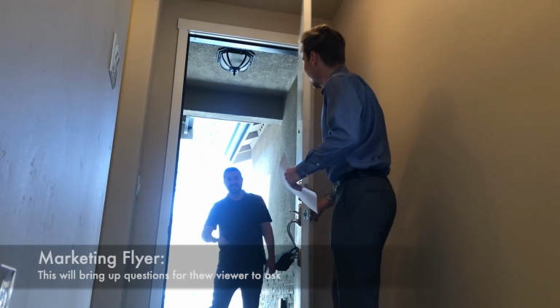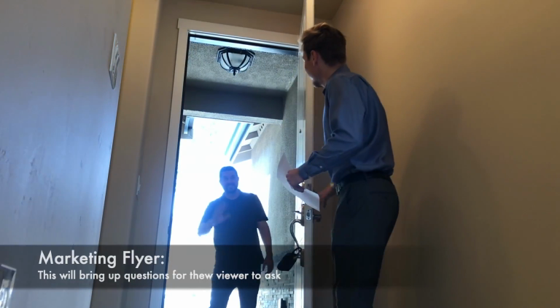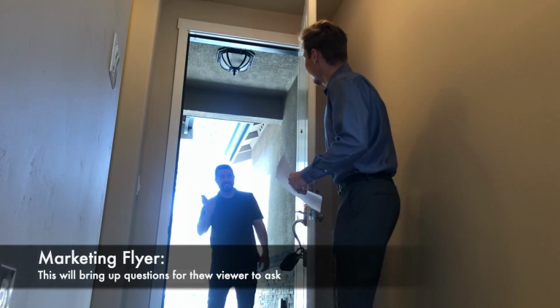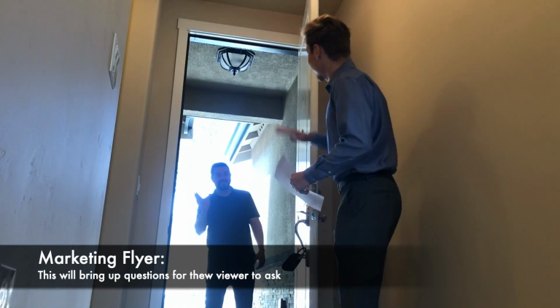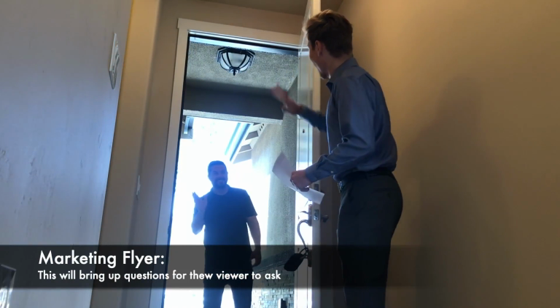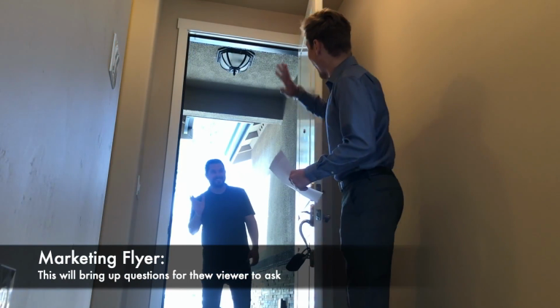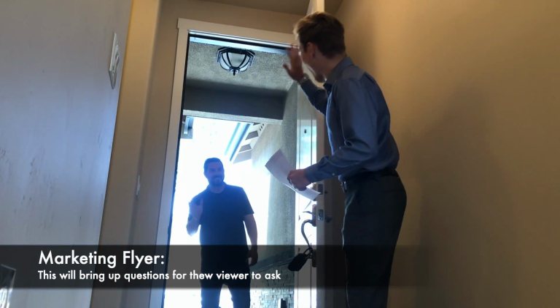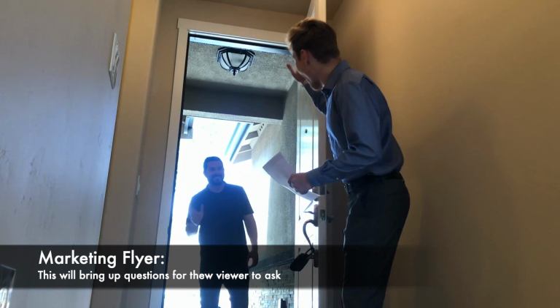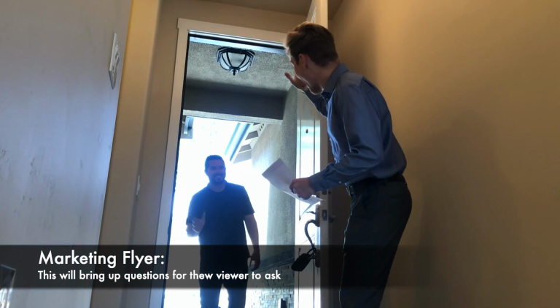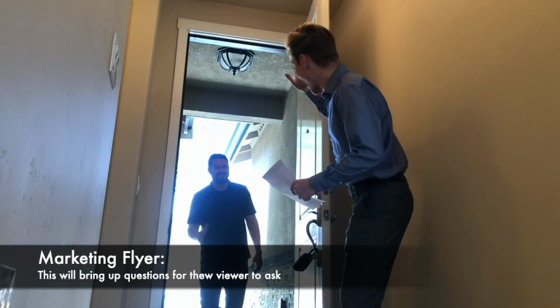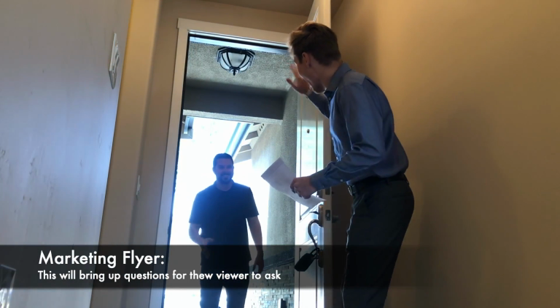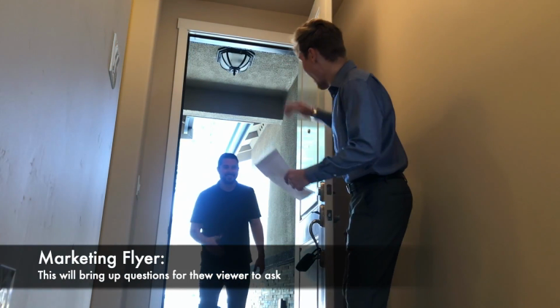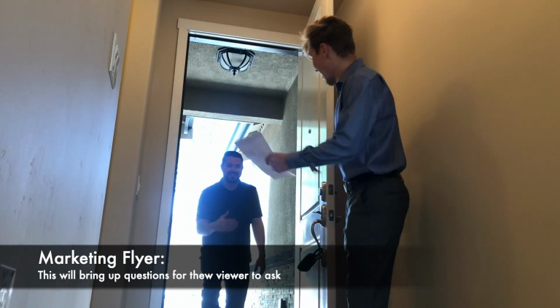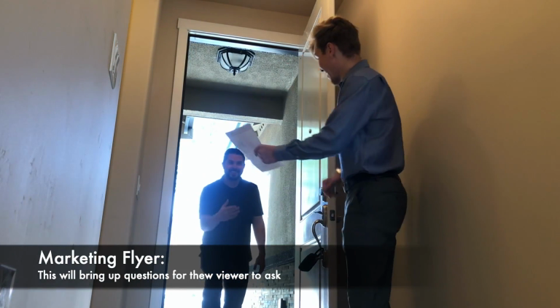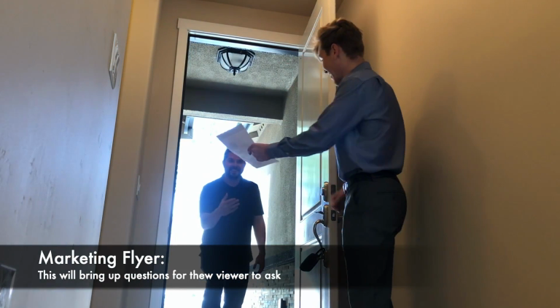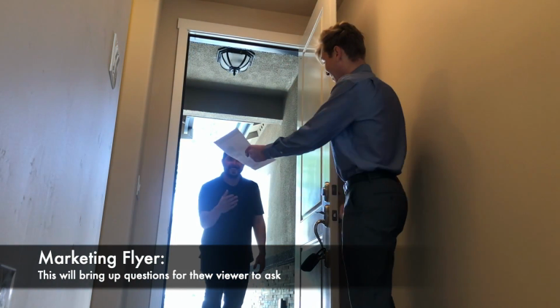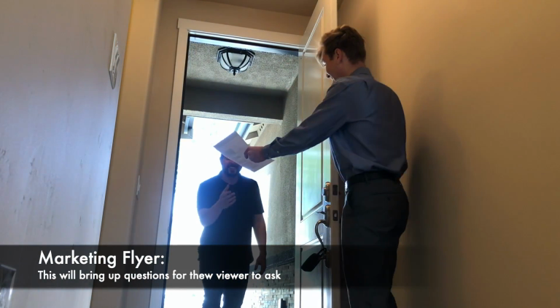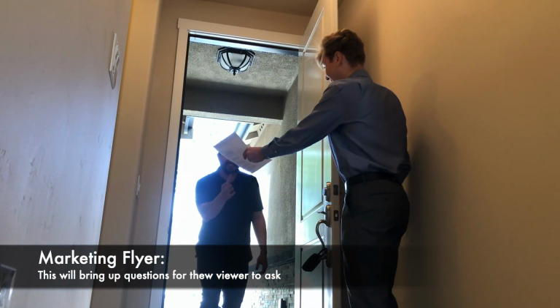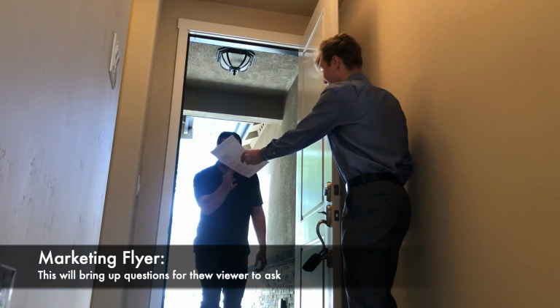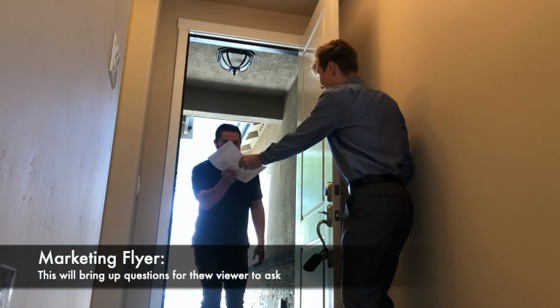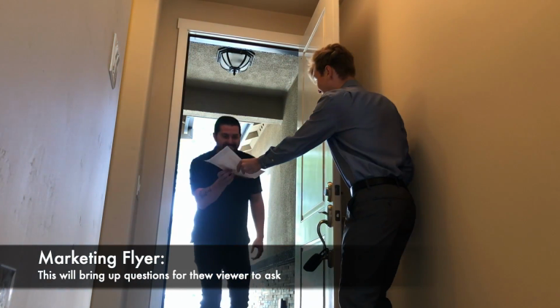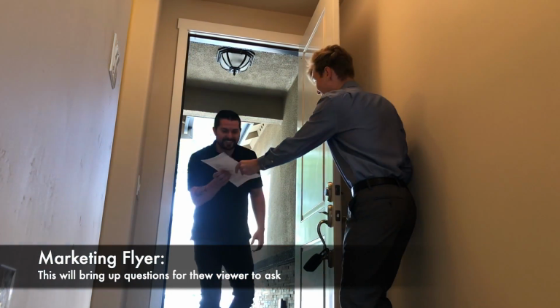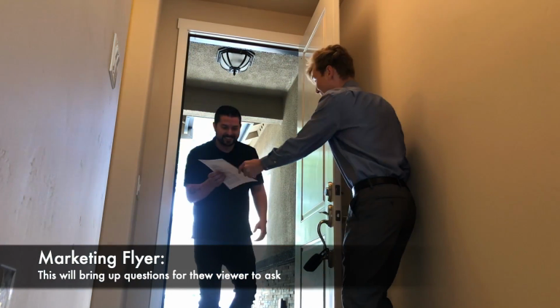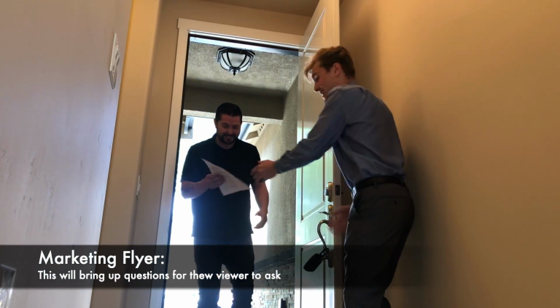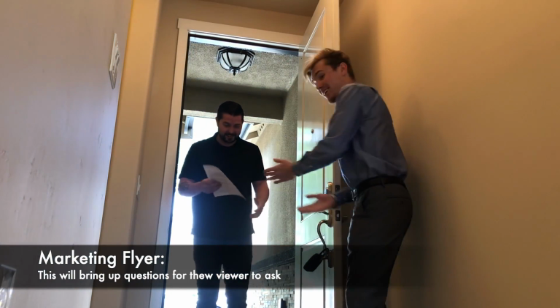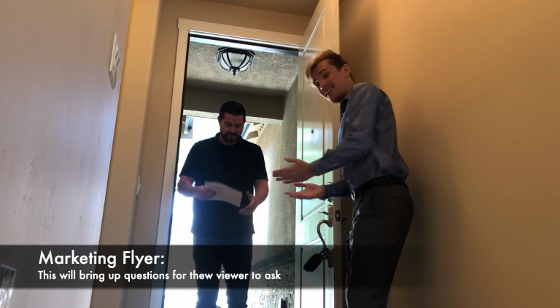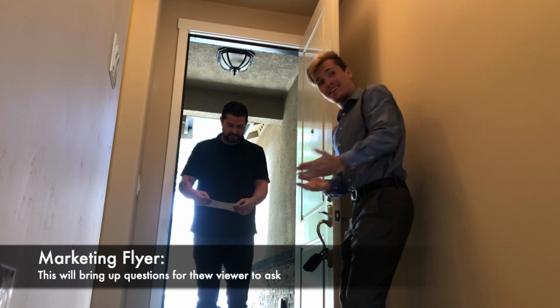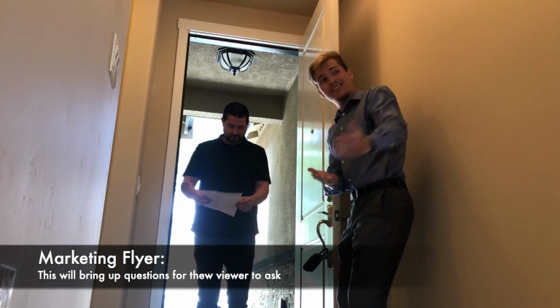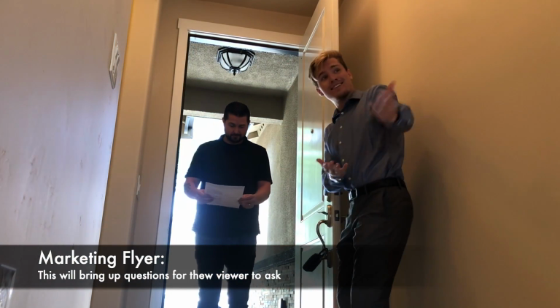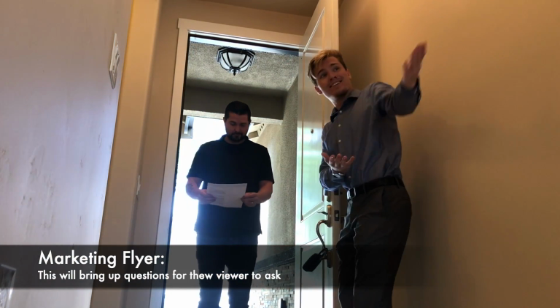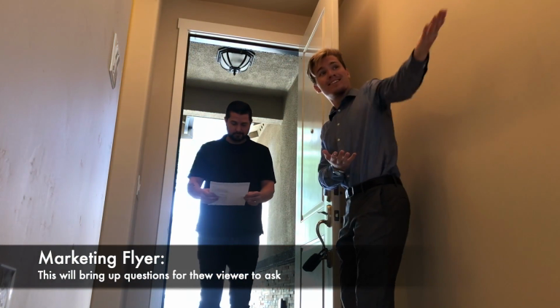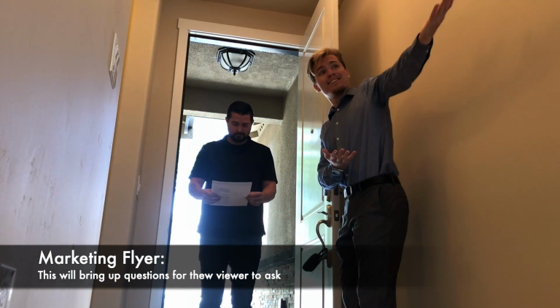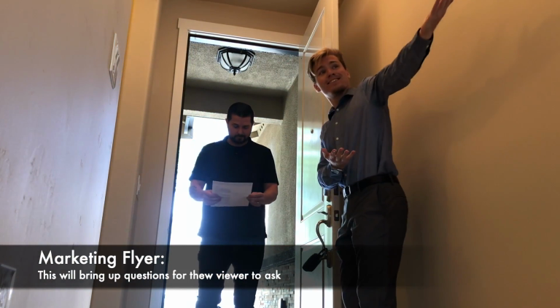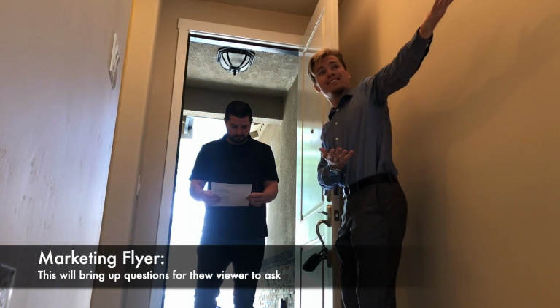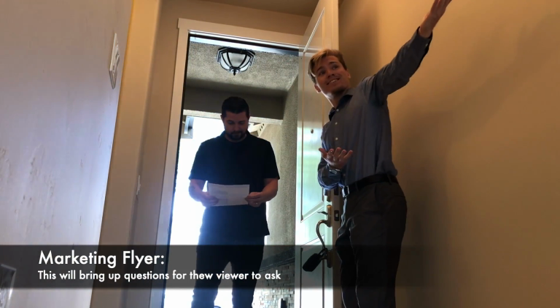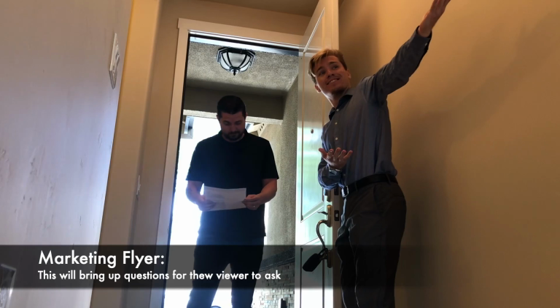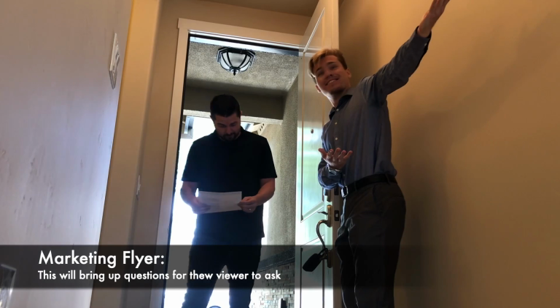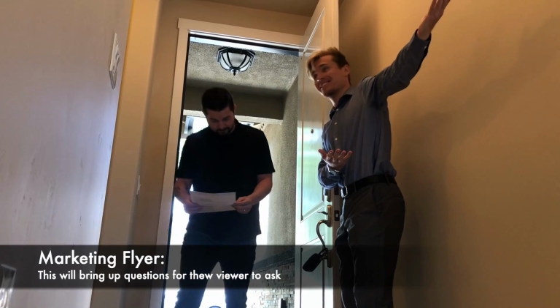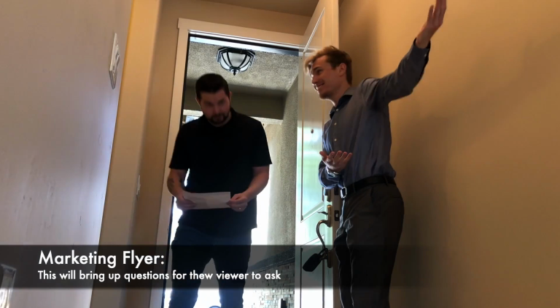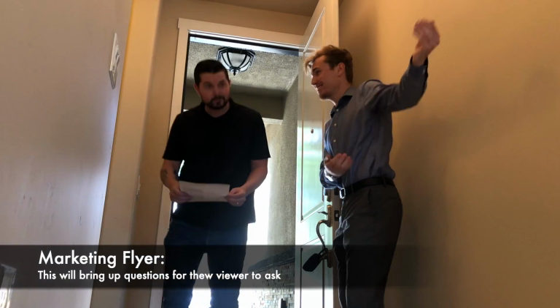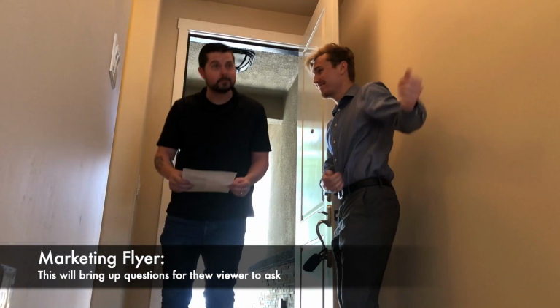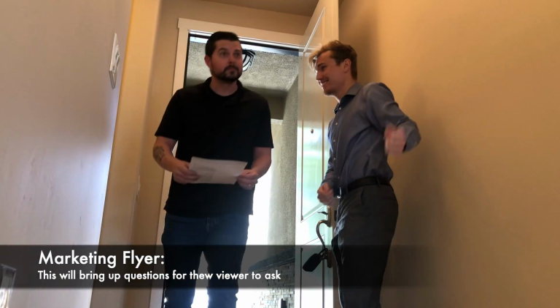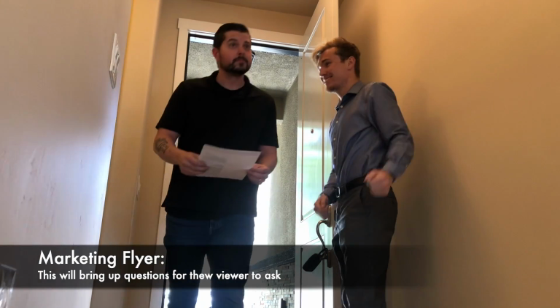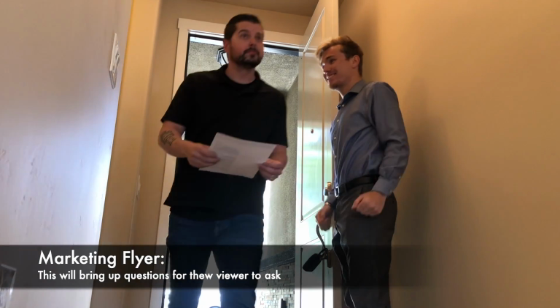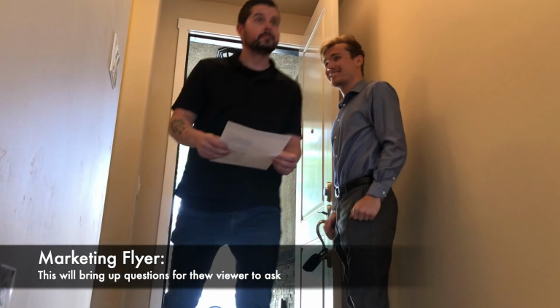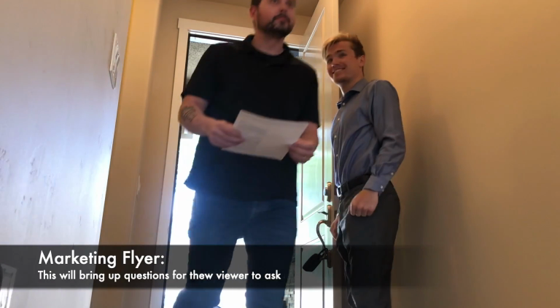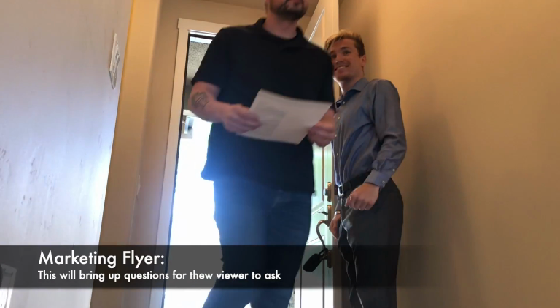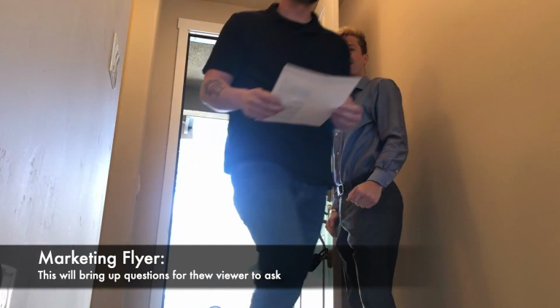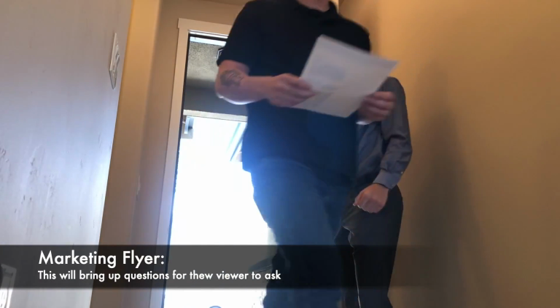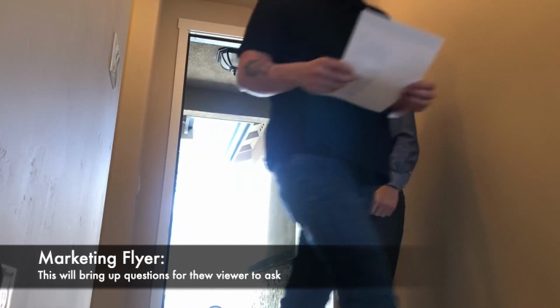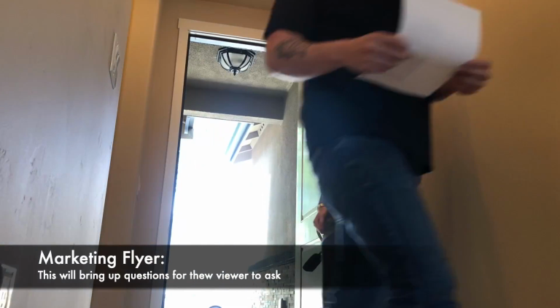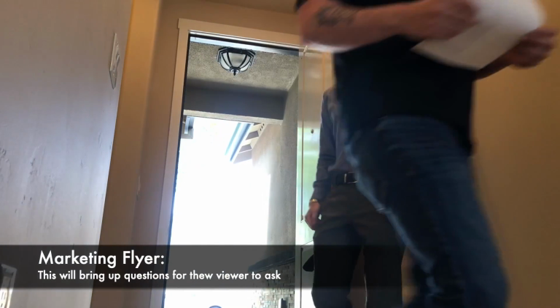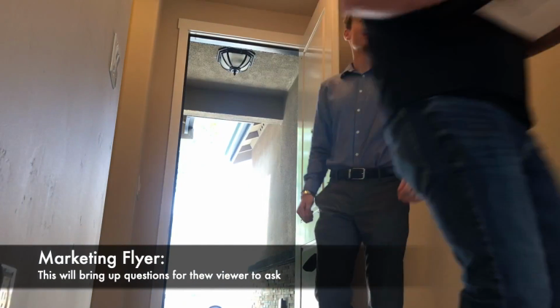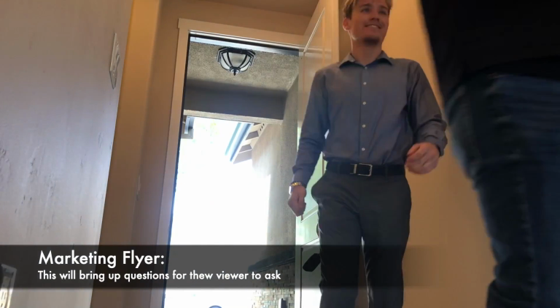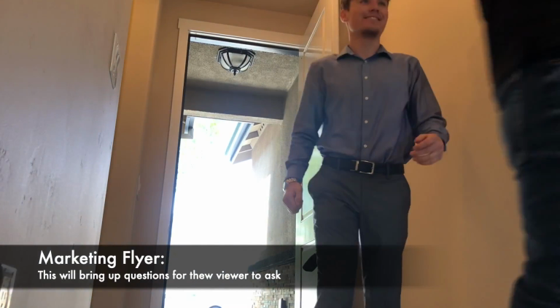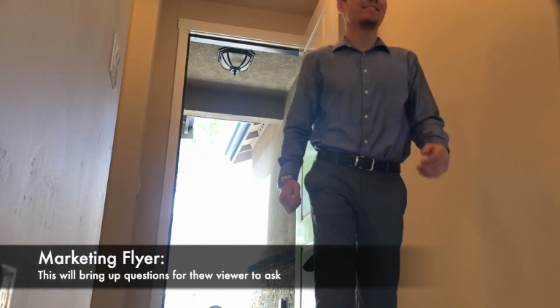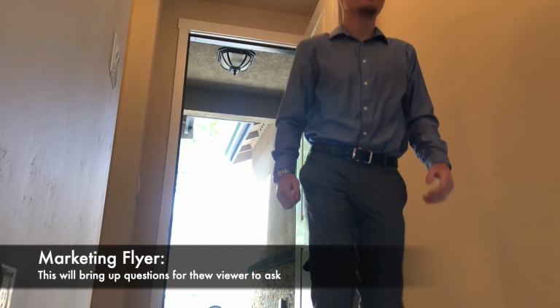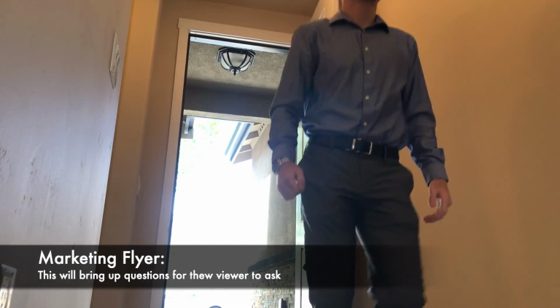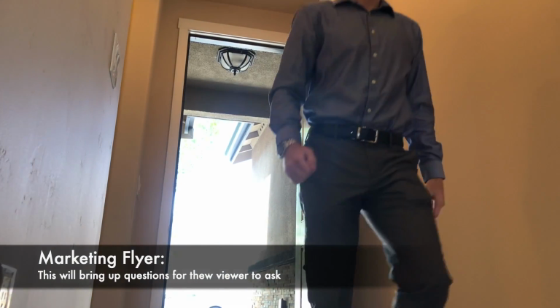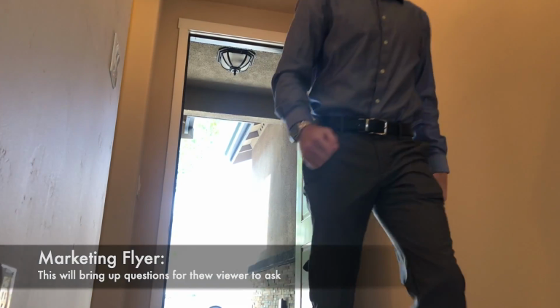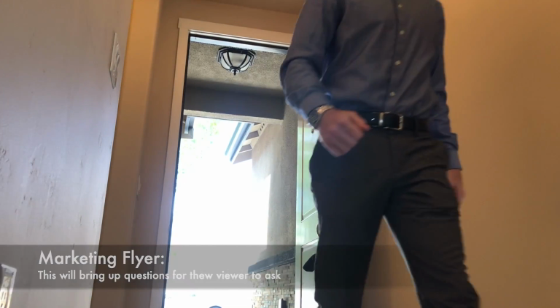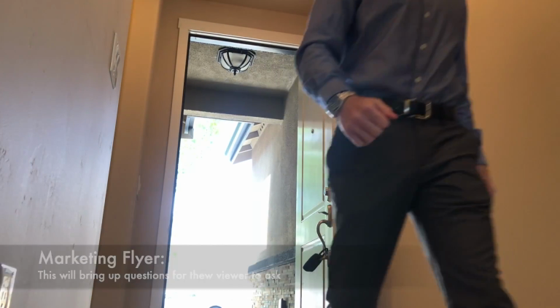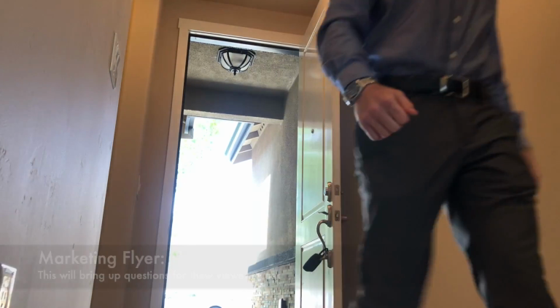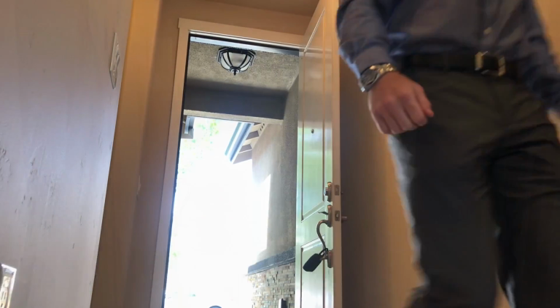It can be helpful to print and bring a marketing flyer to the showing. This will give the viewer some information about the rental to take home with them.